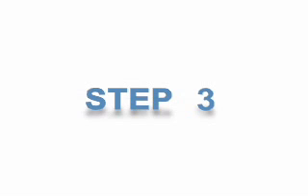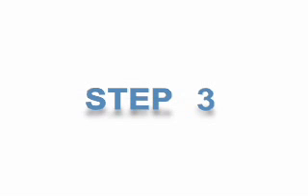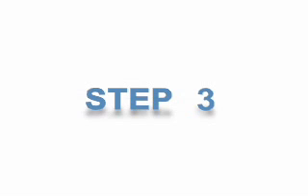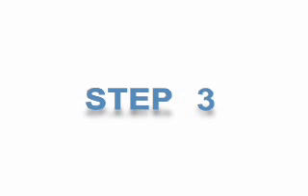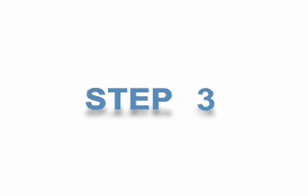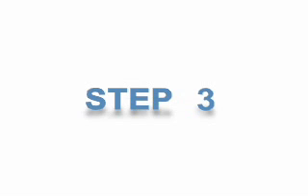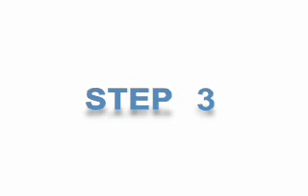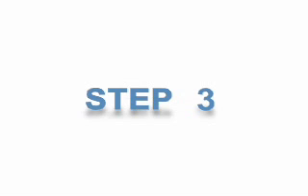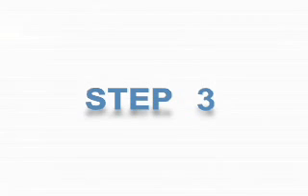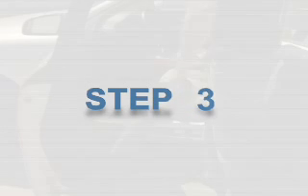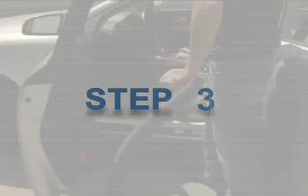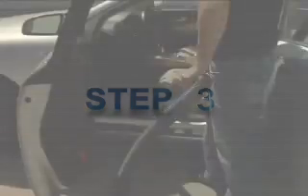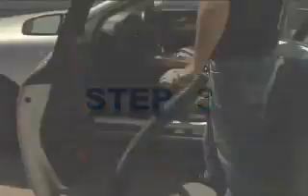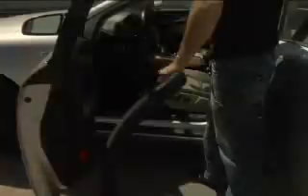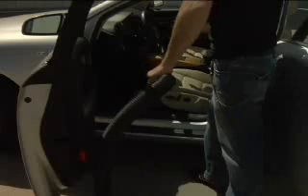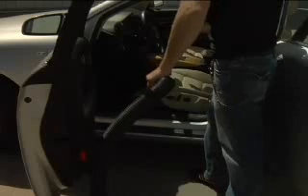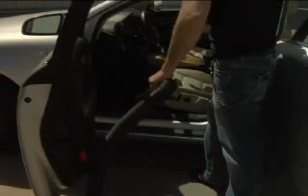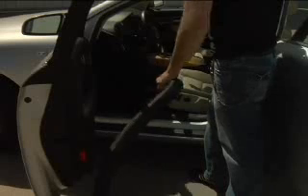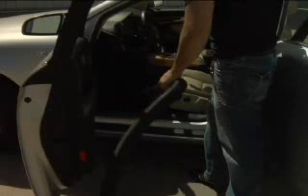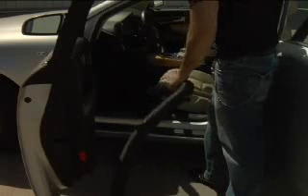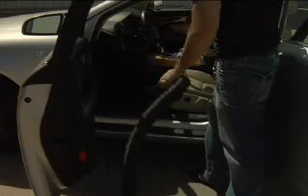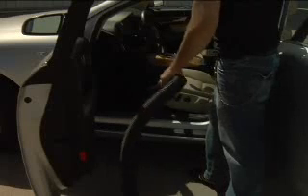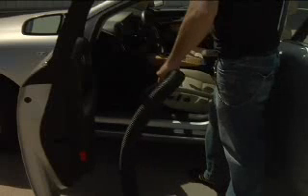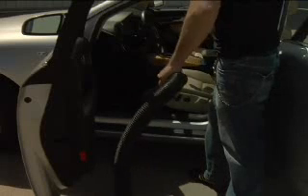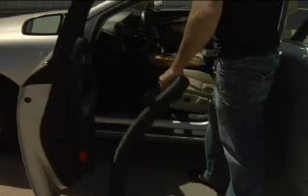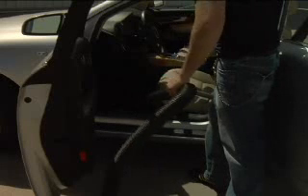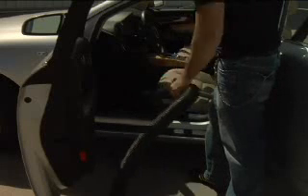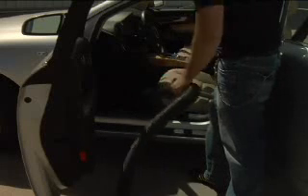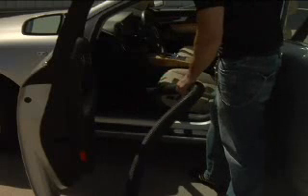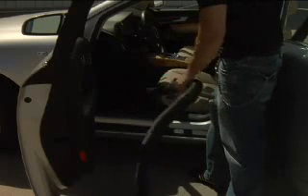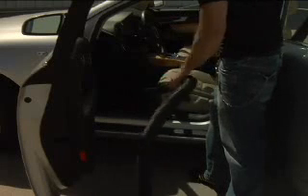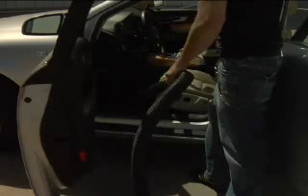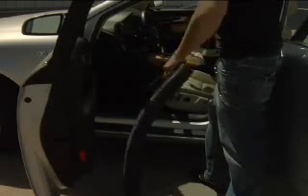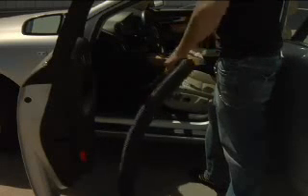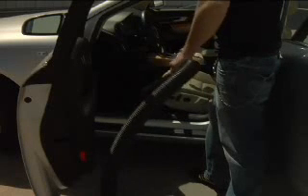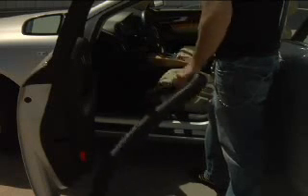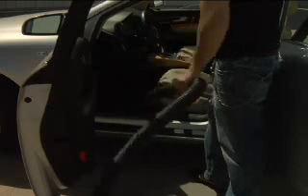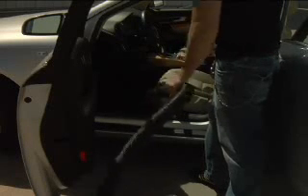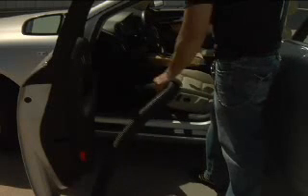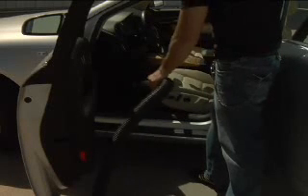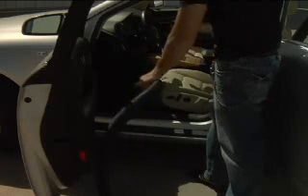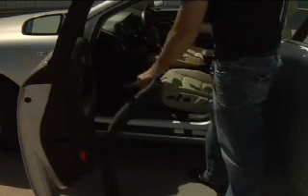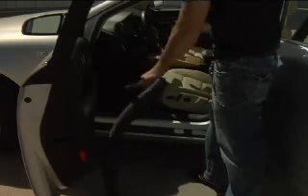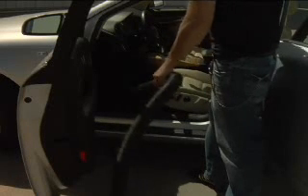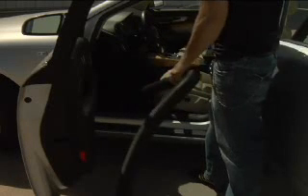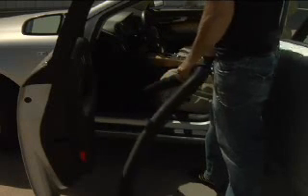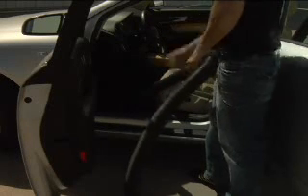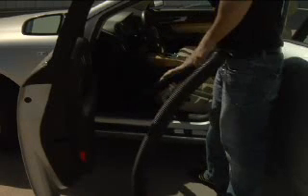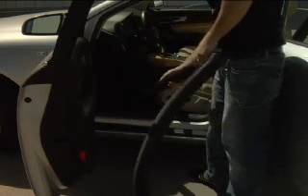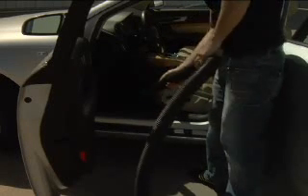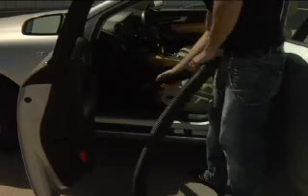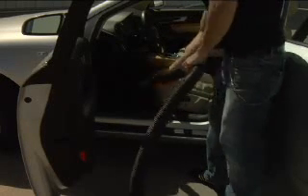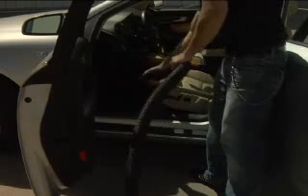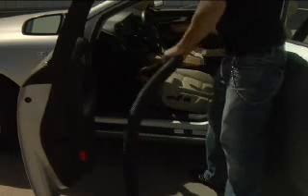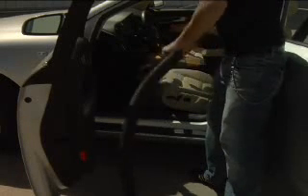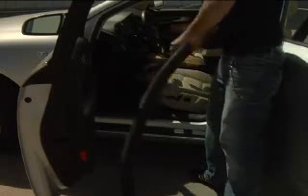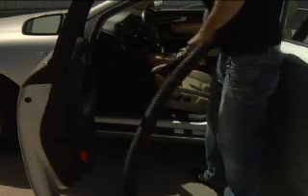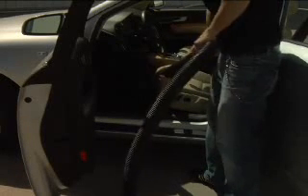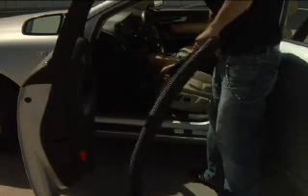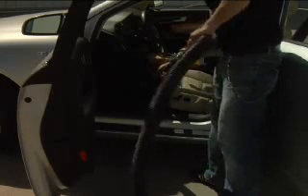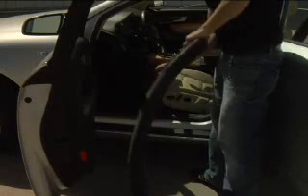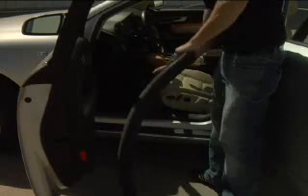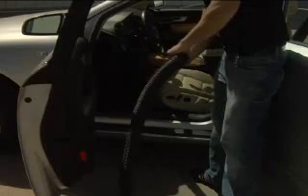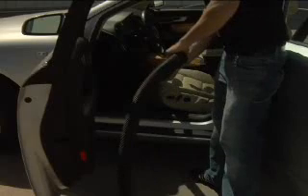Step 3: Vacuum the floor of the car, including the area beneath the seats, still using the hose attachment.